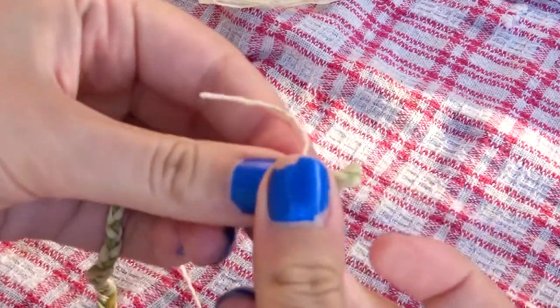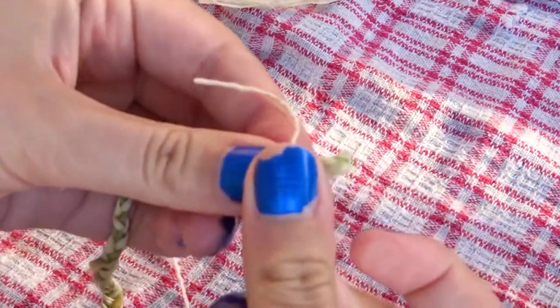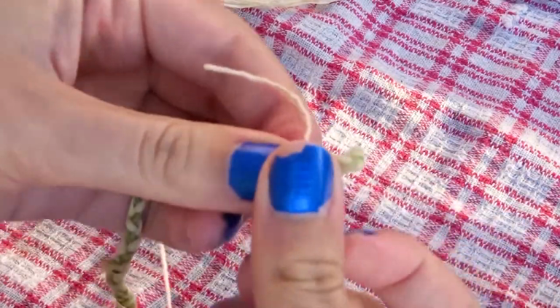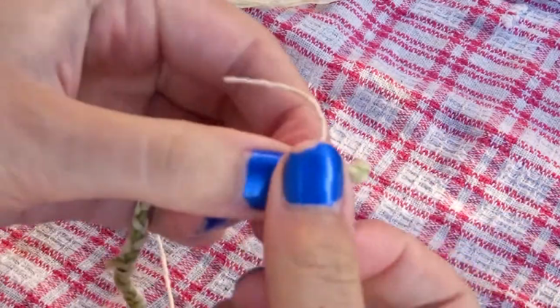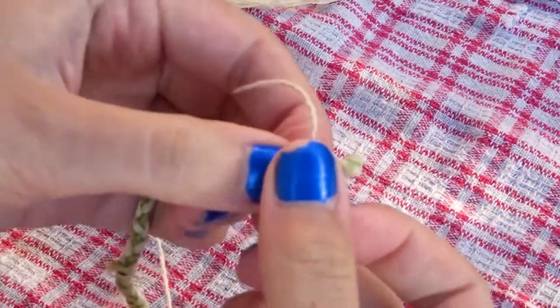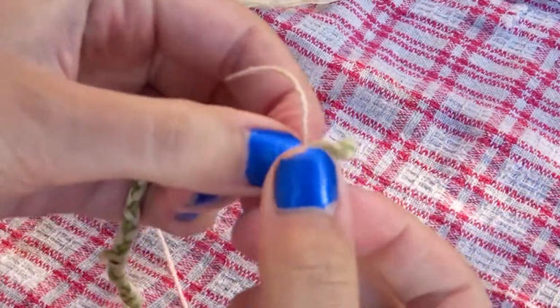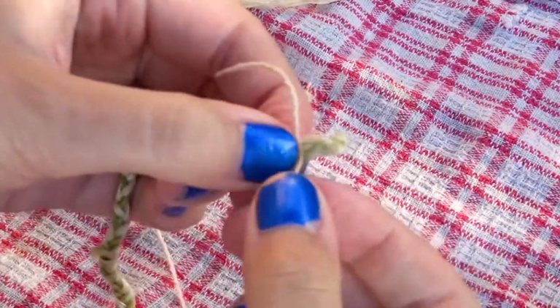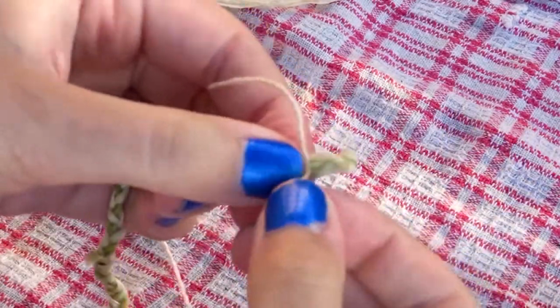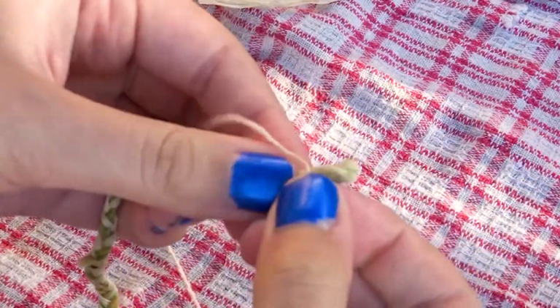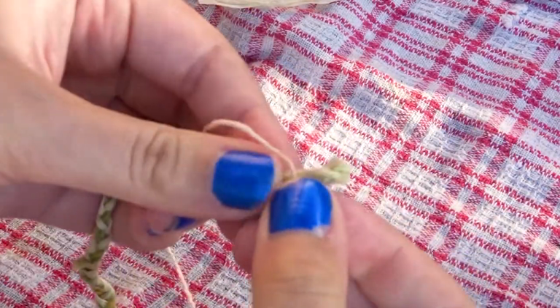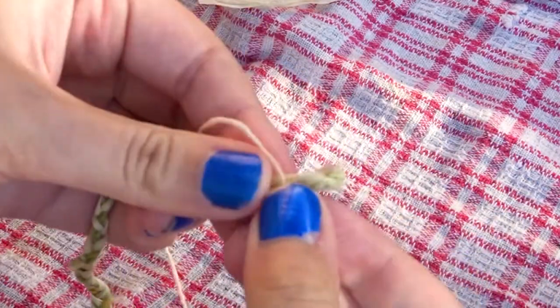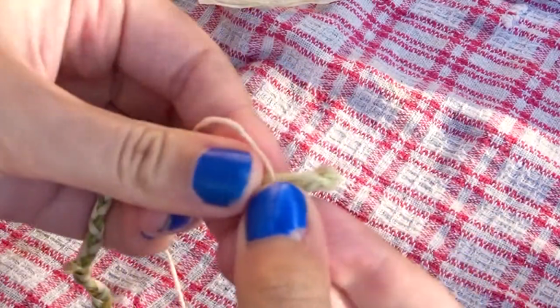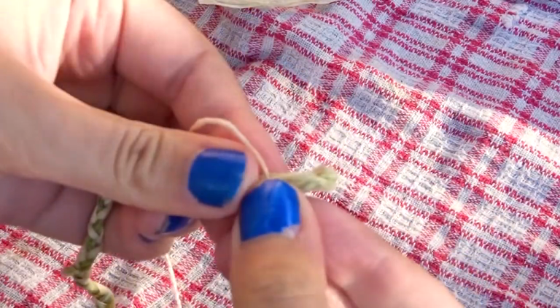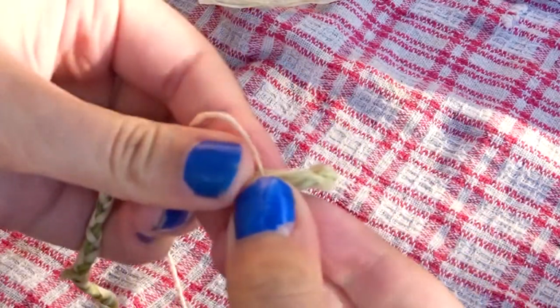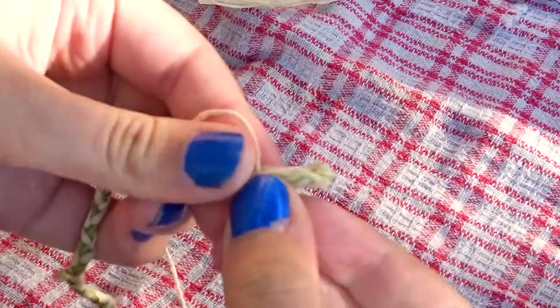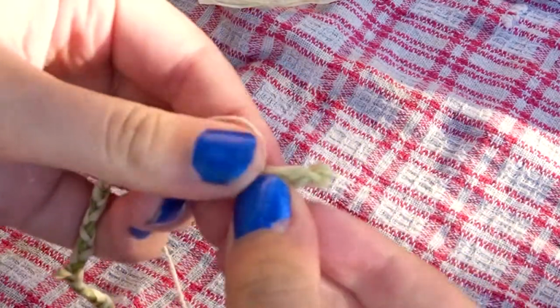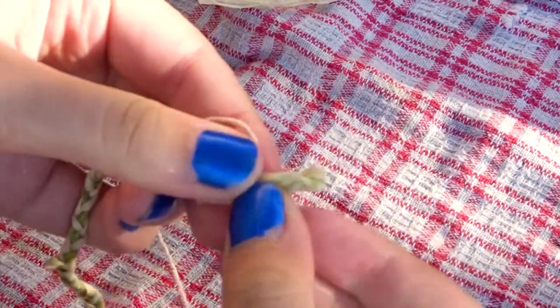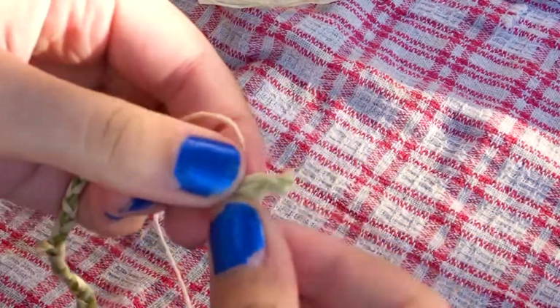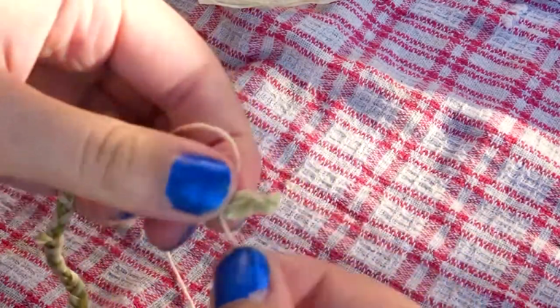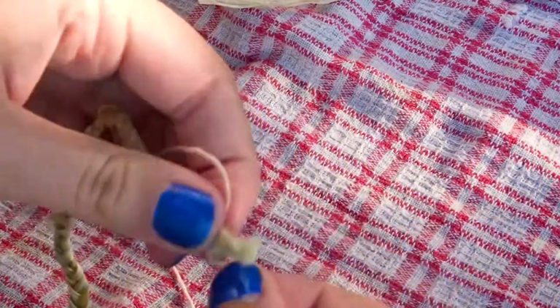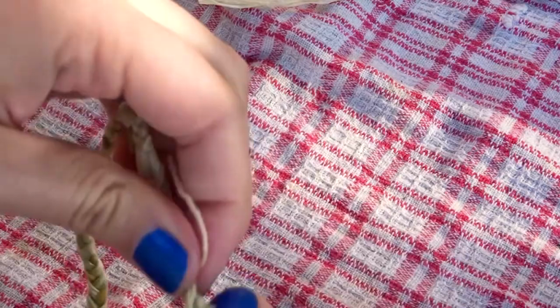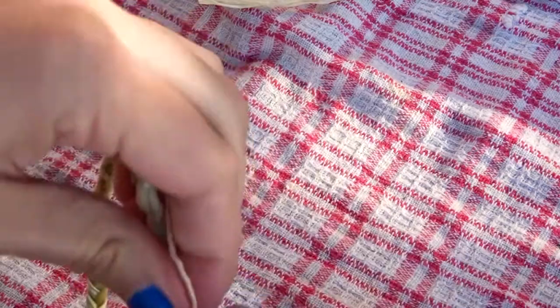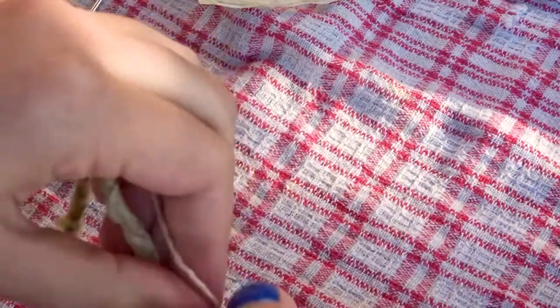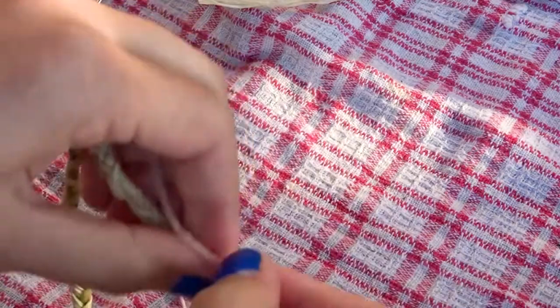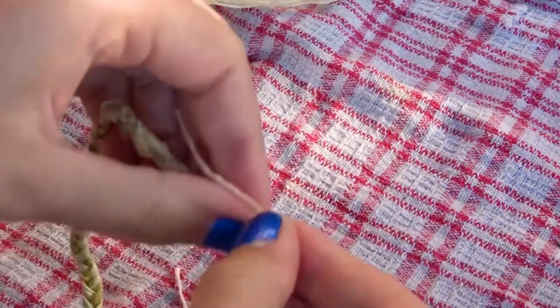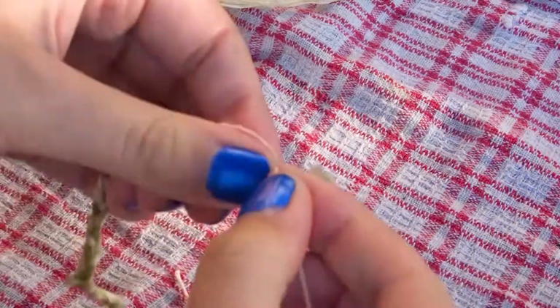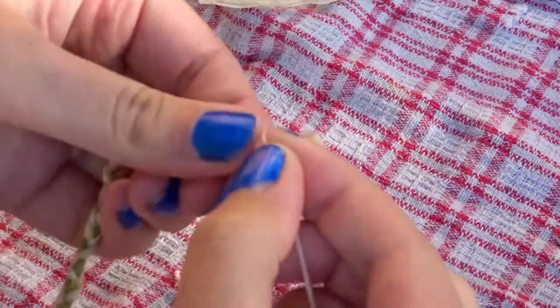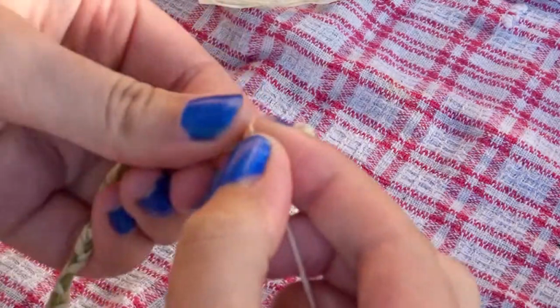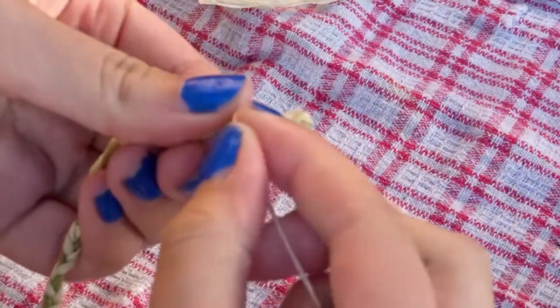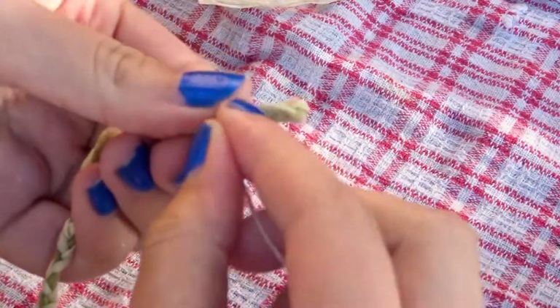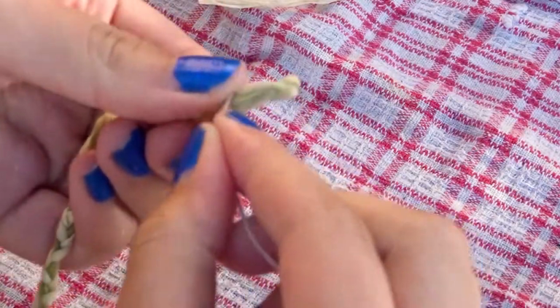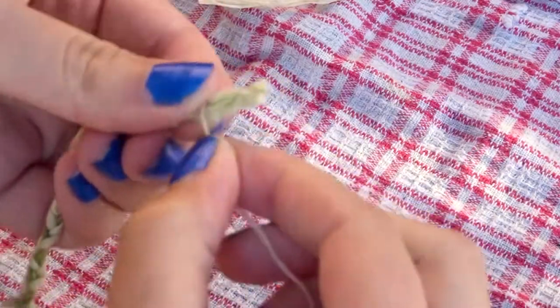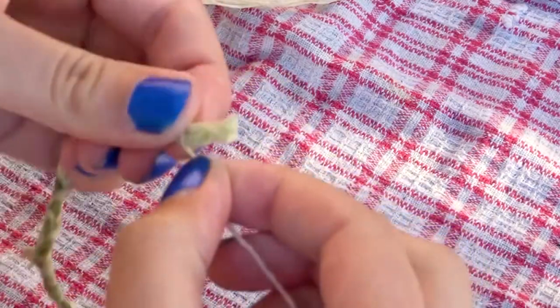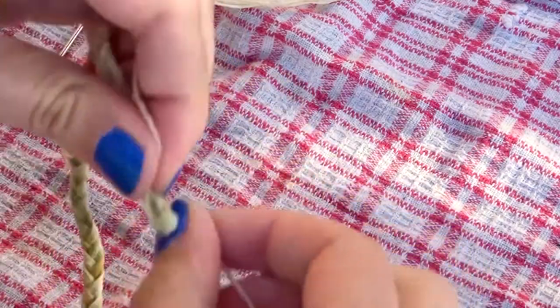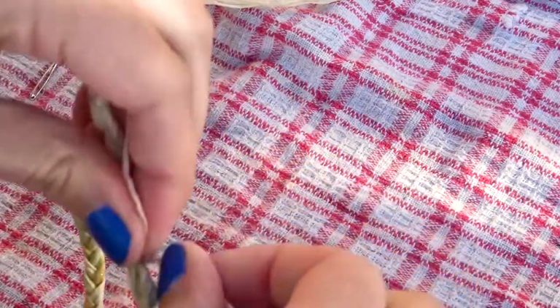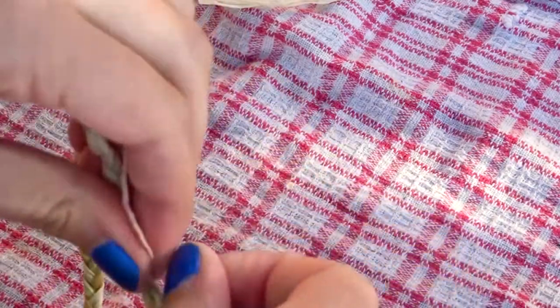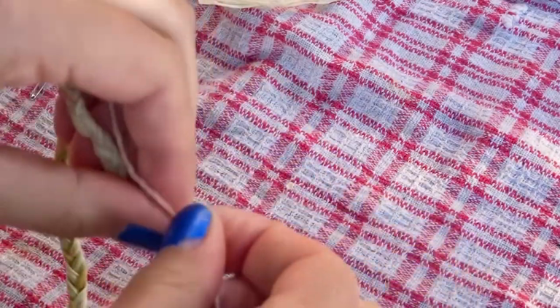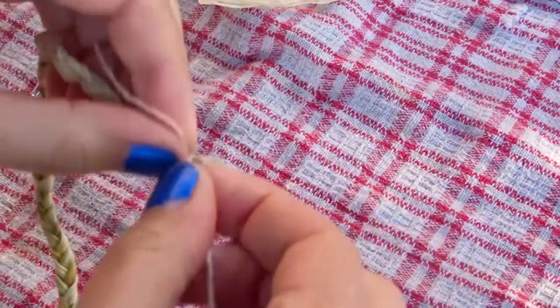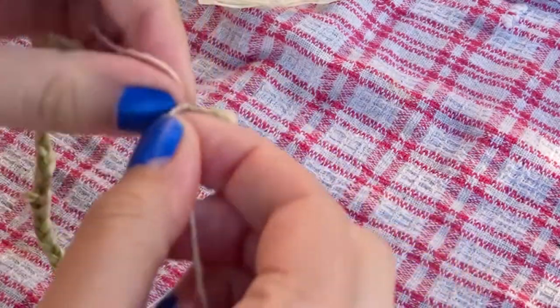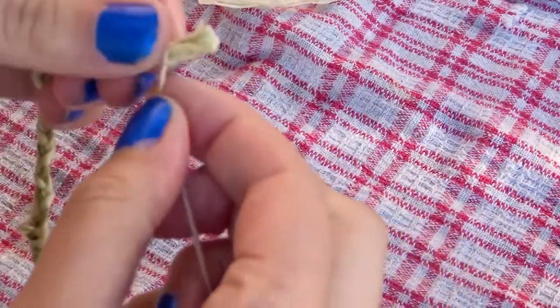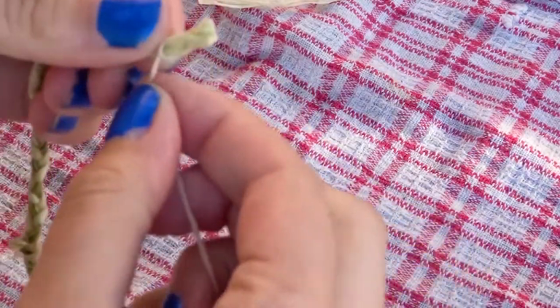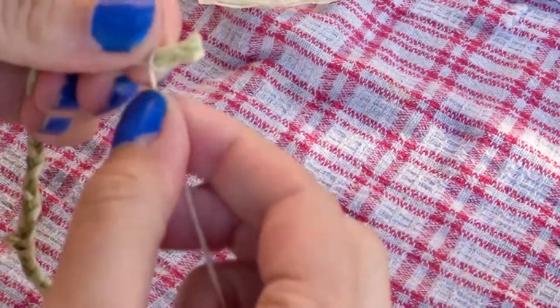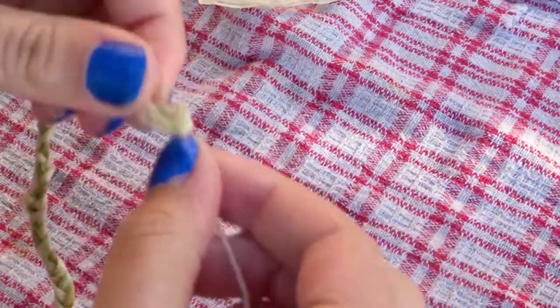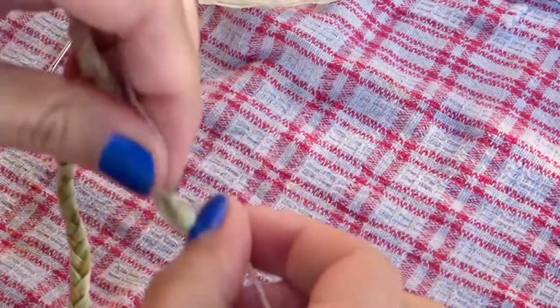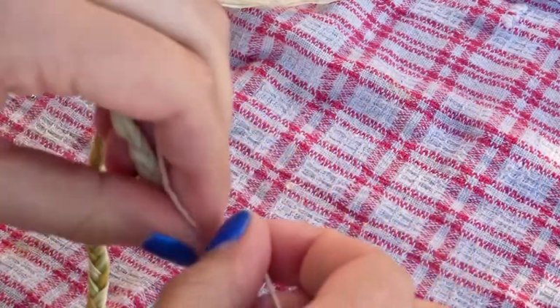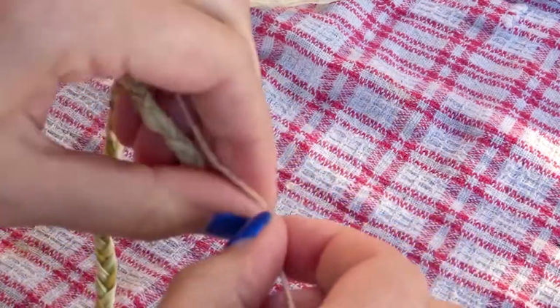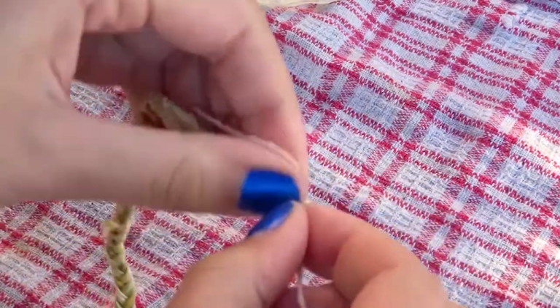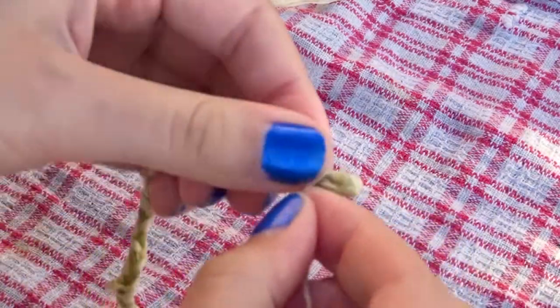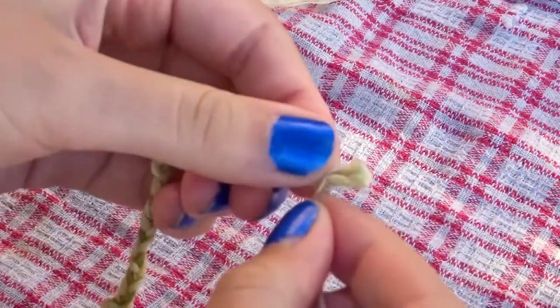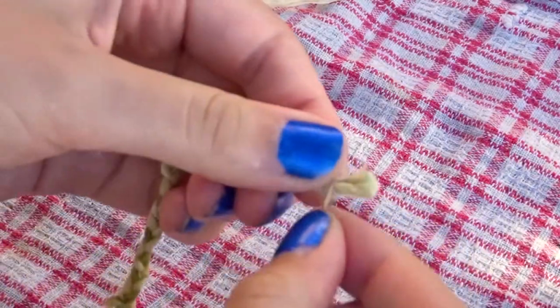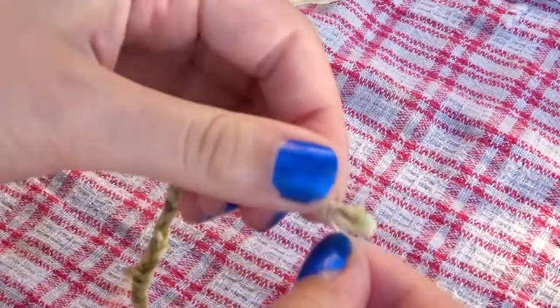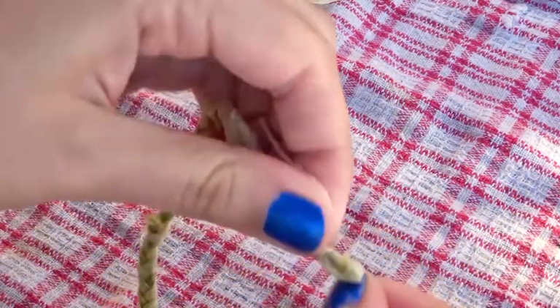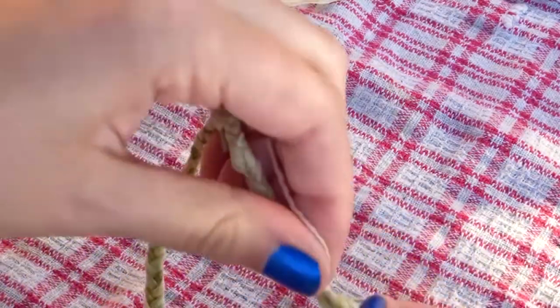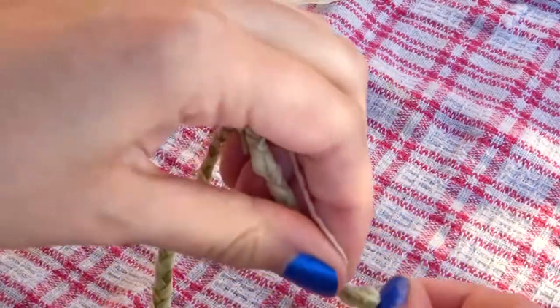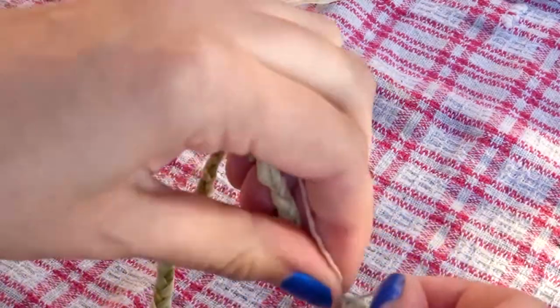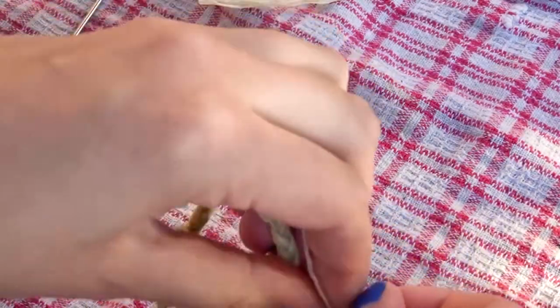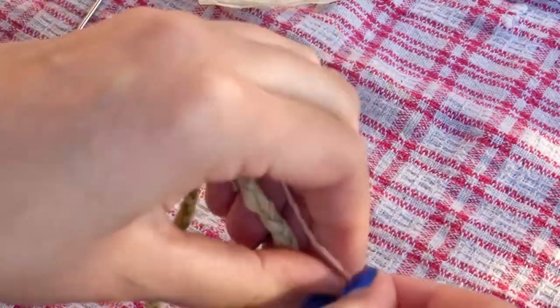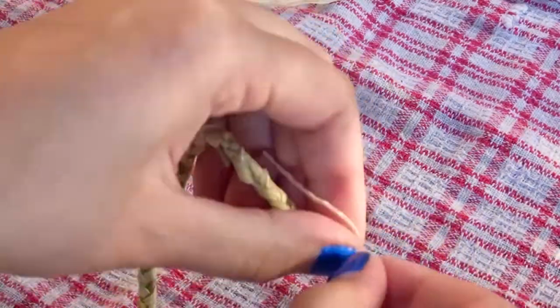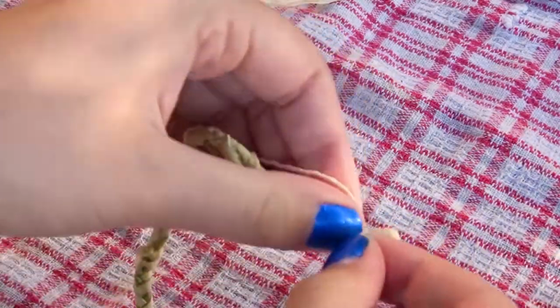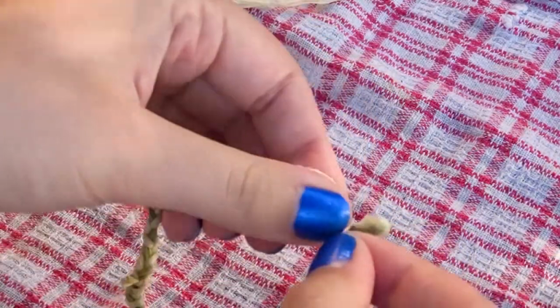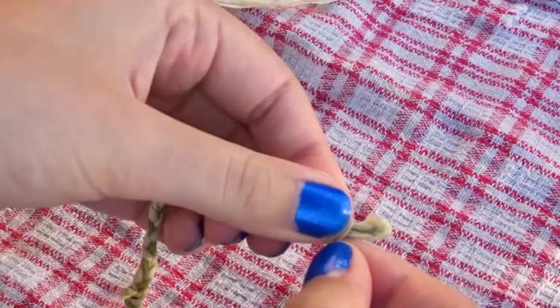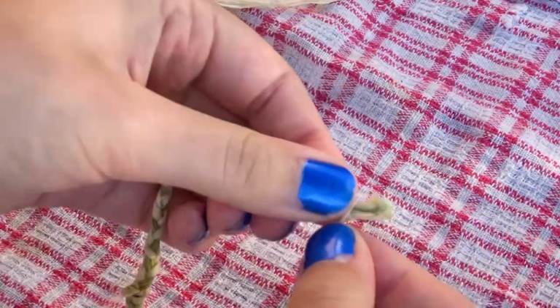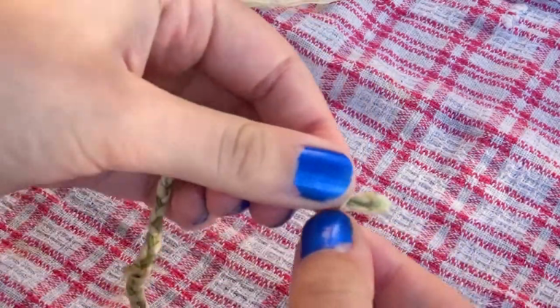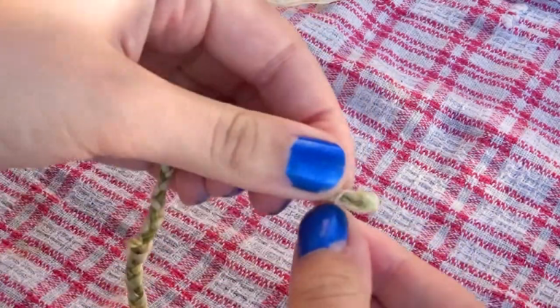Once you've finished braiding, you're going to finish off the end of the braid the same way you did at the beginning by creating a little loop and securing it.